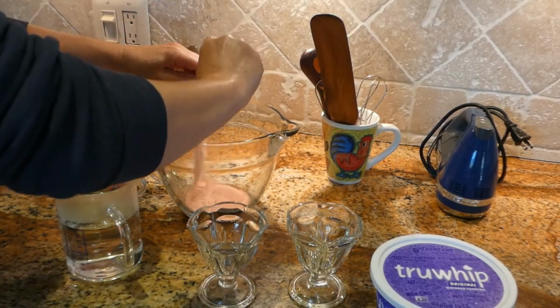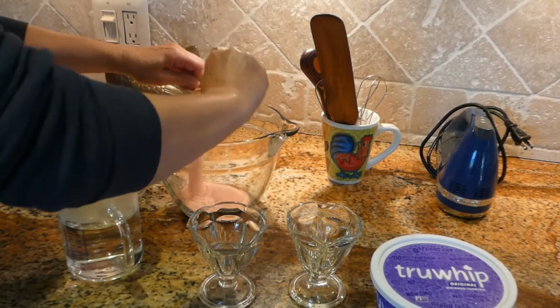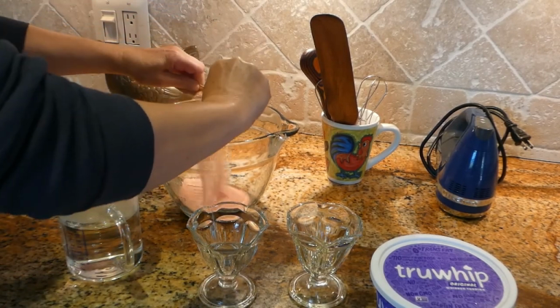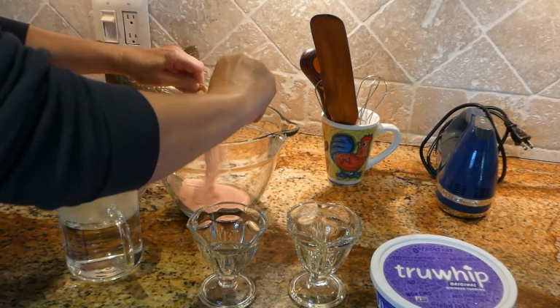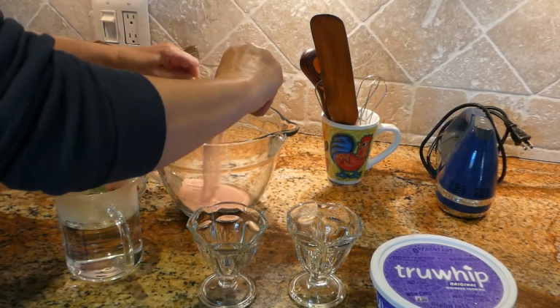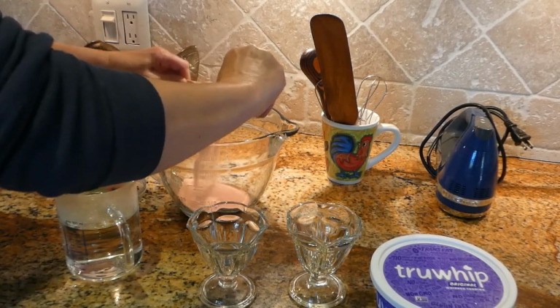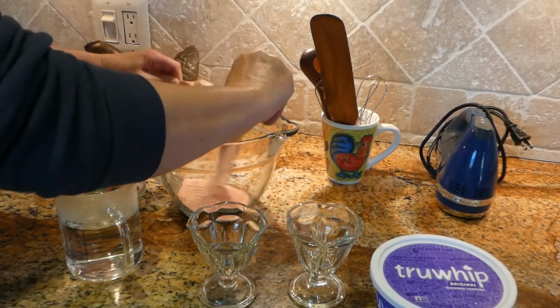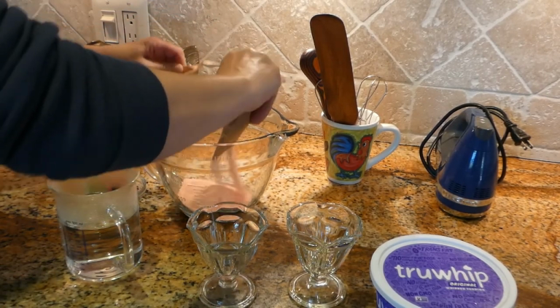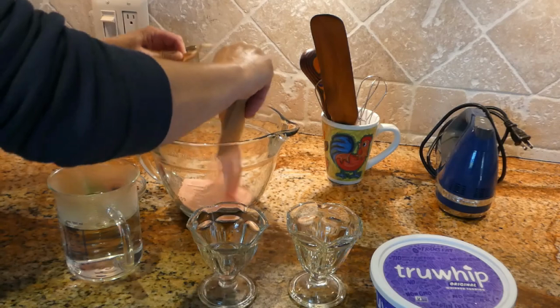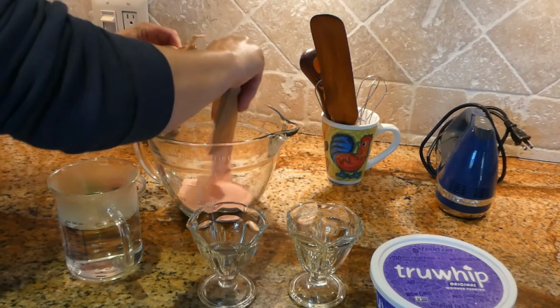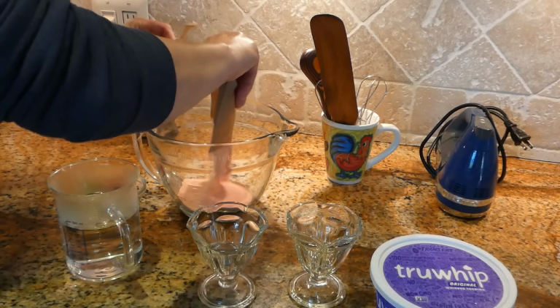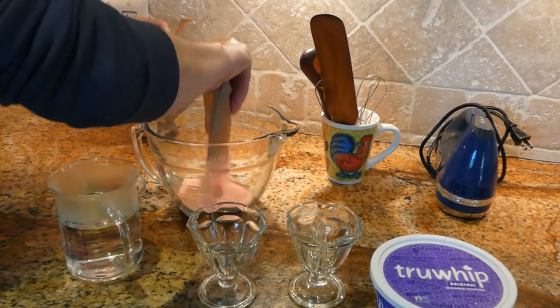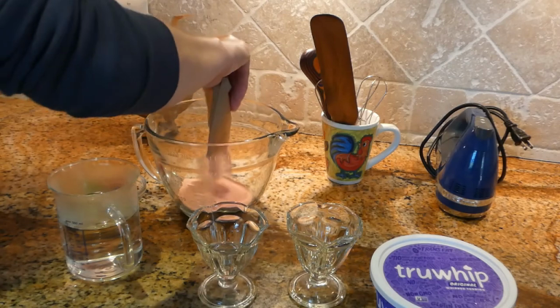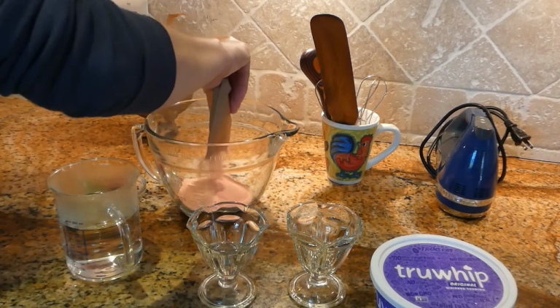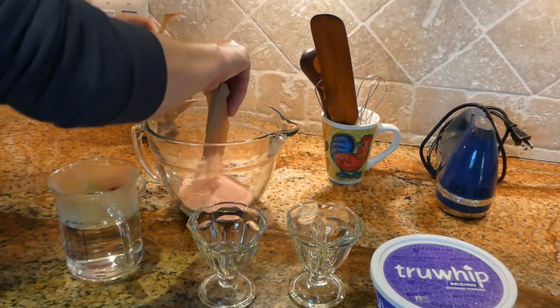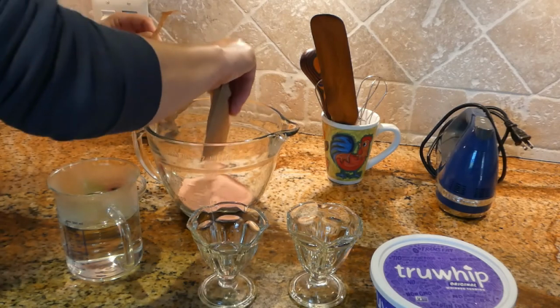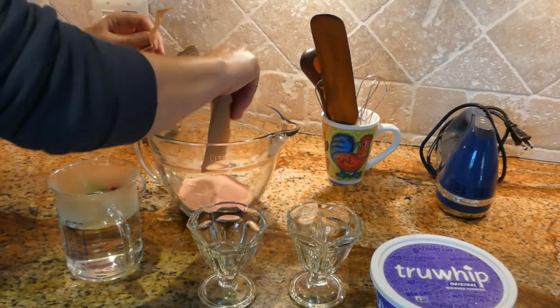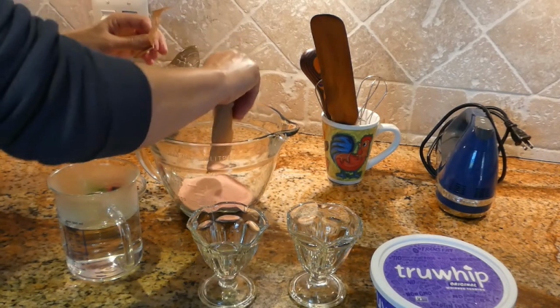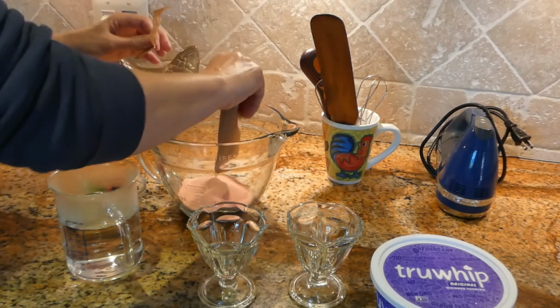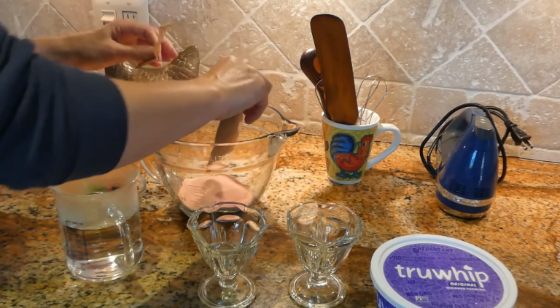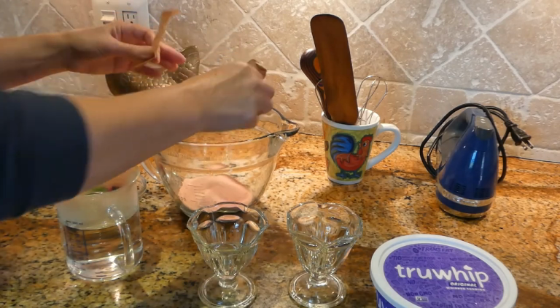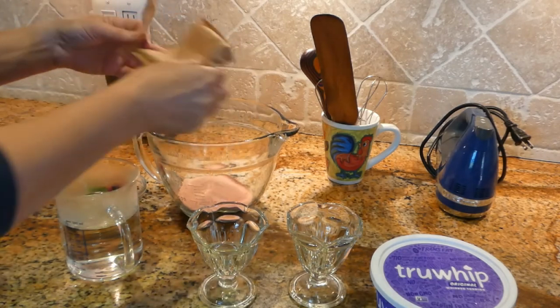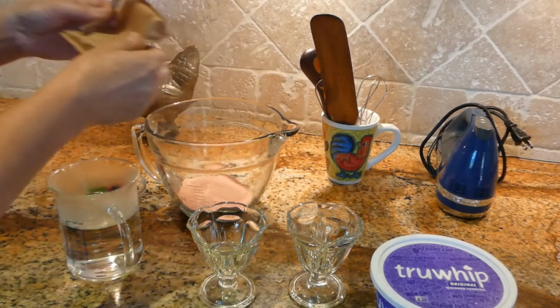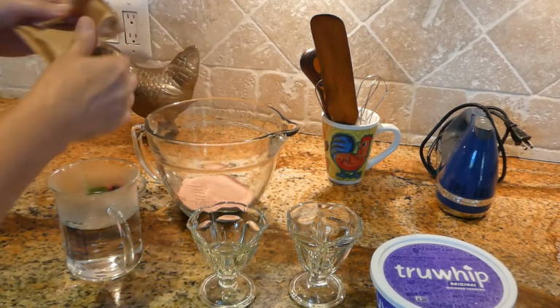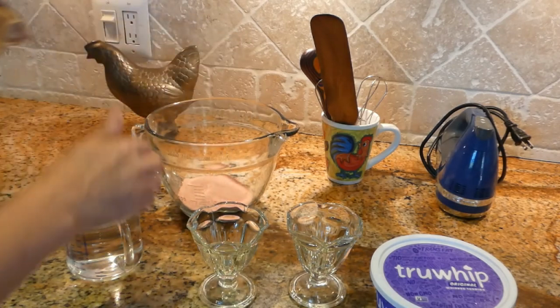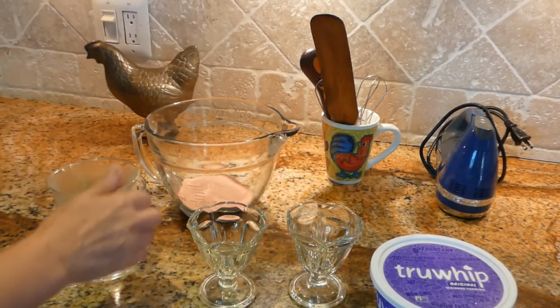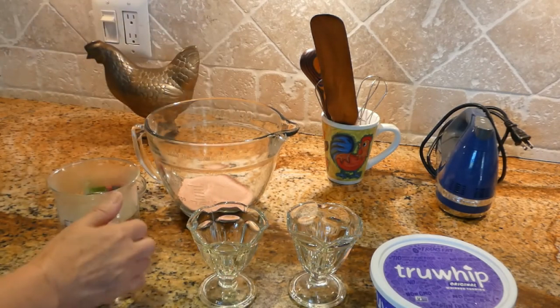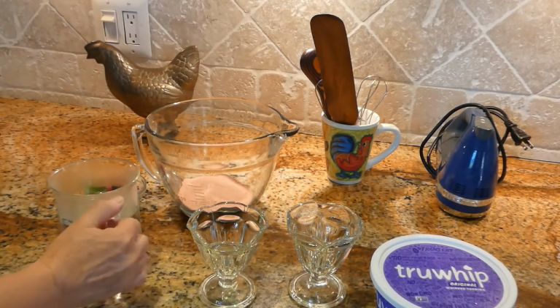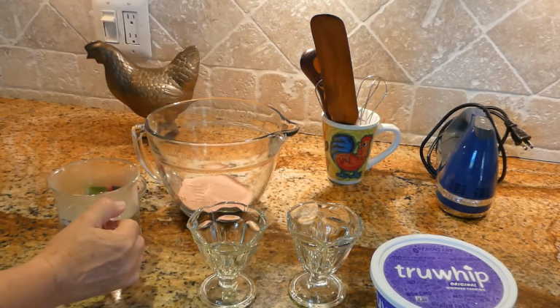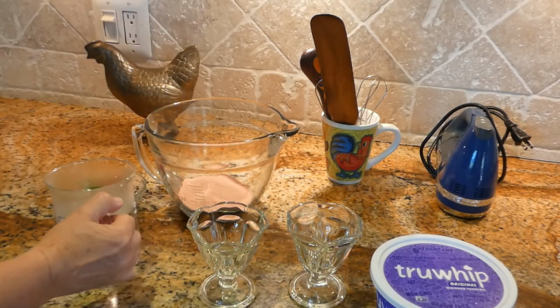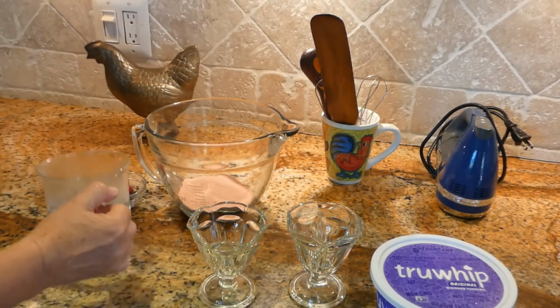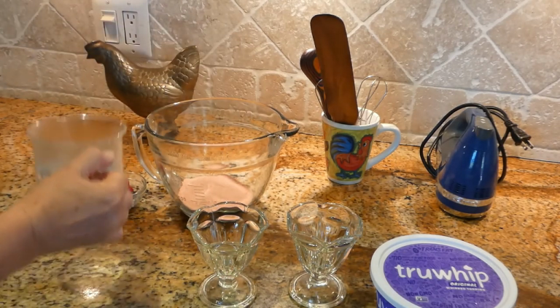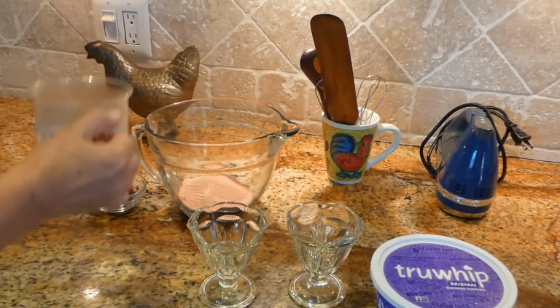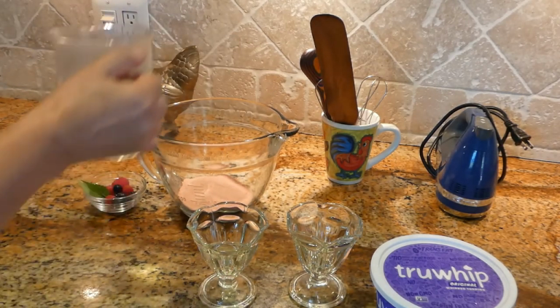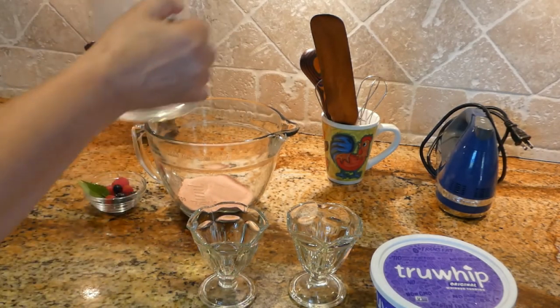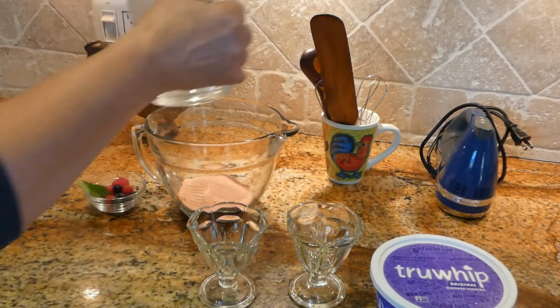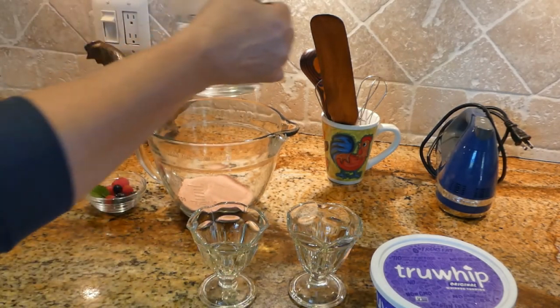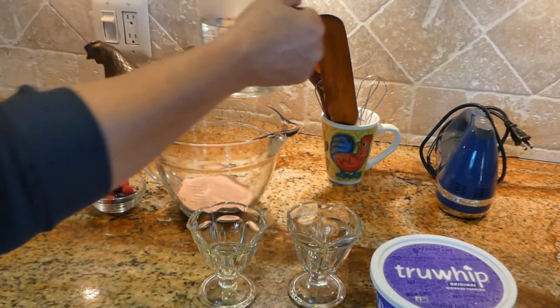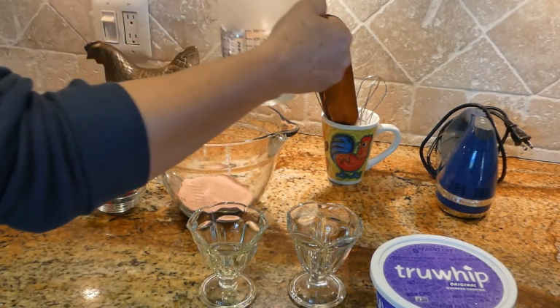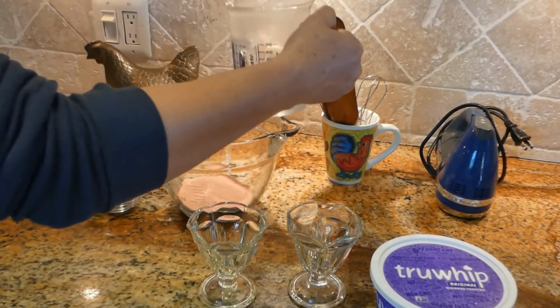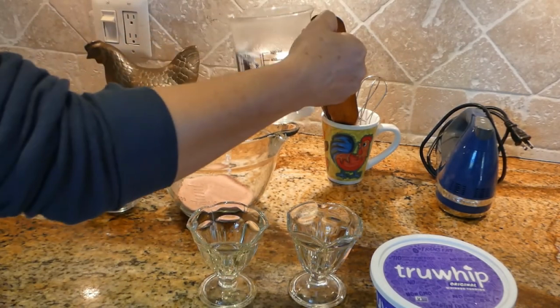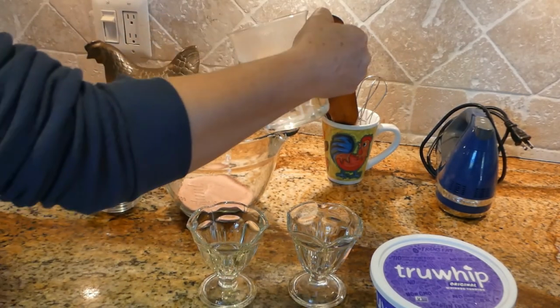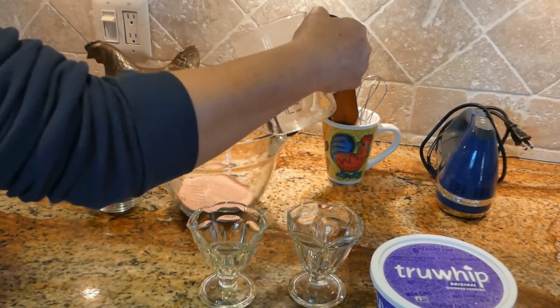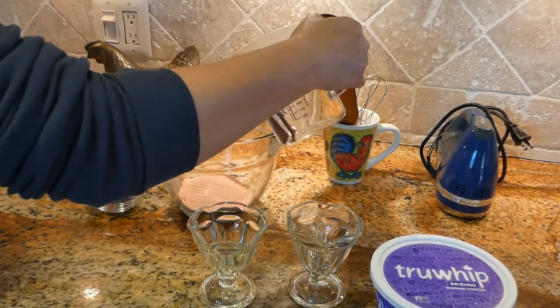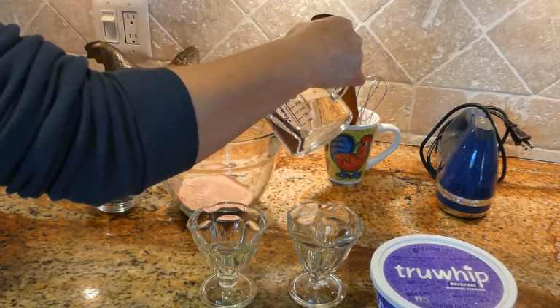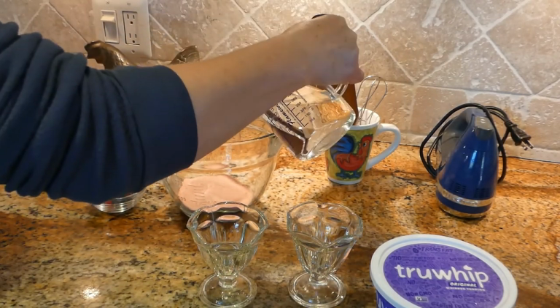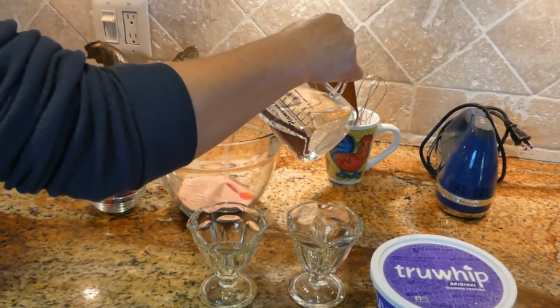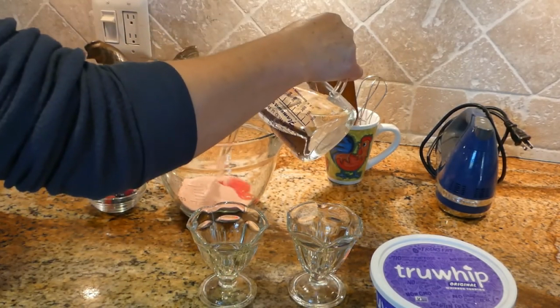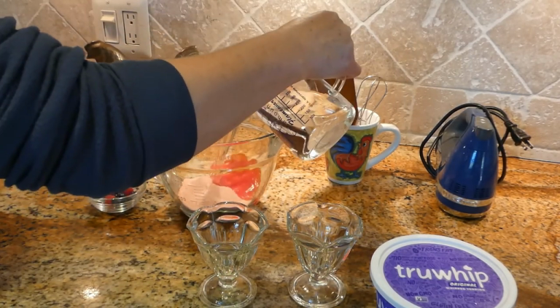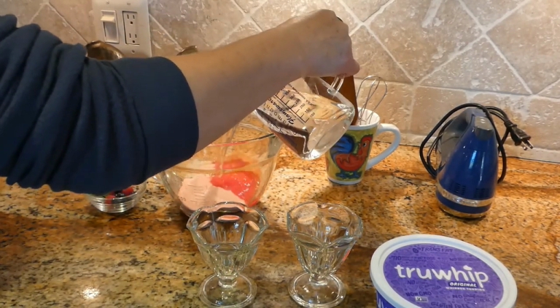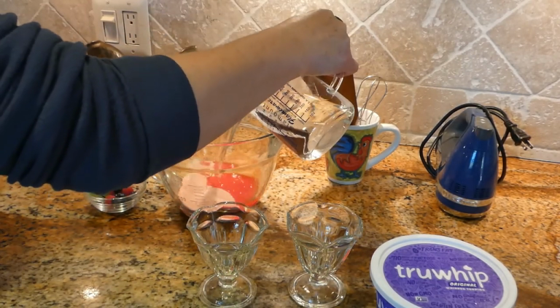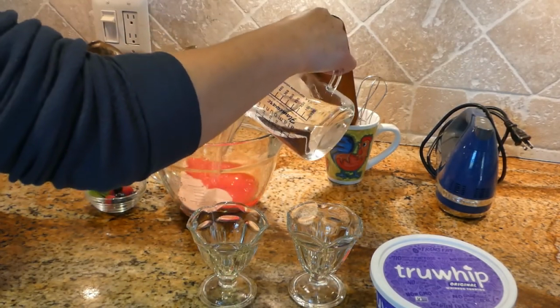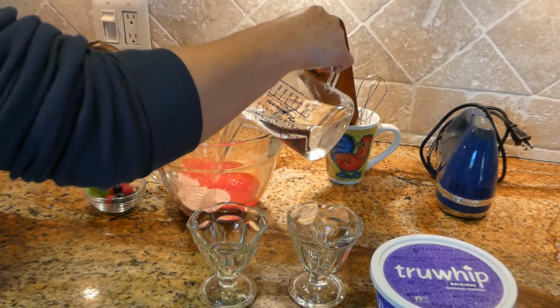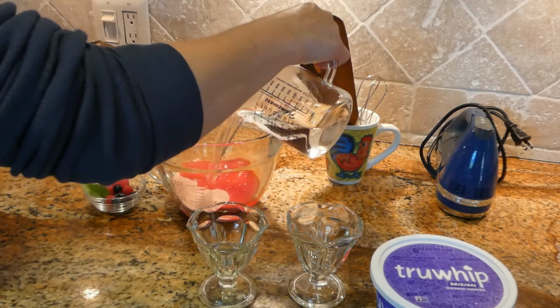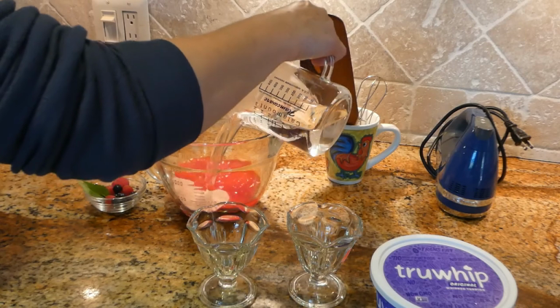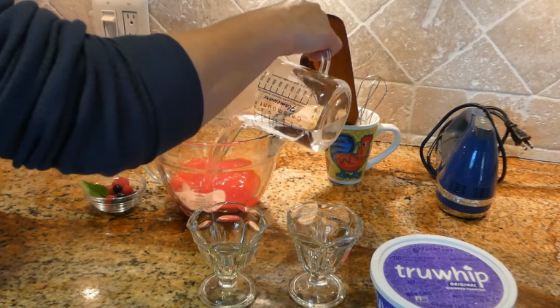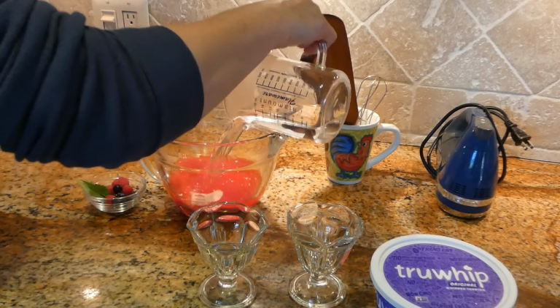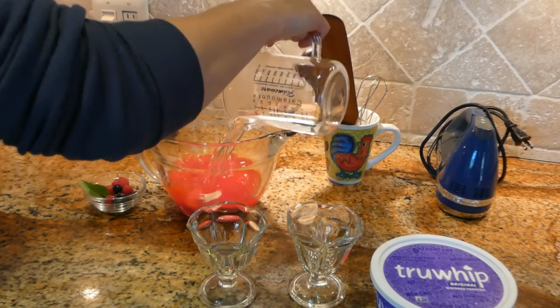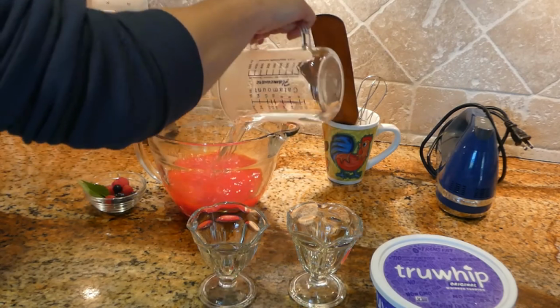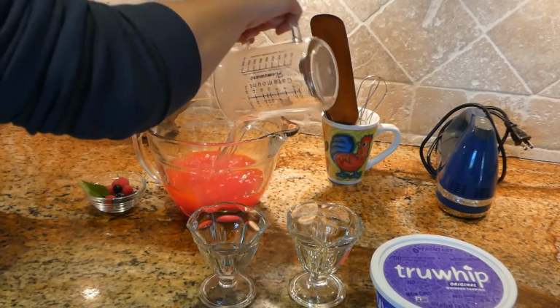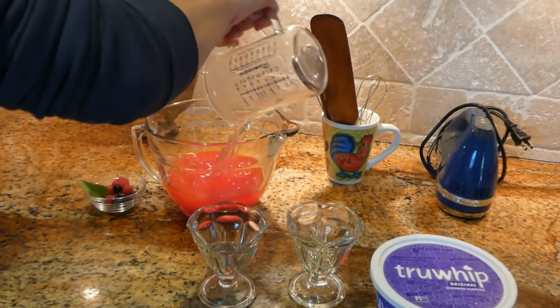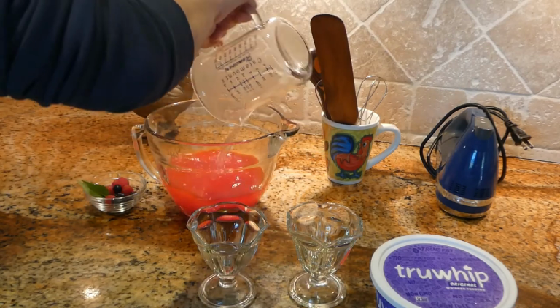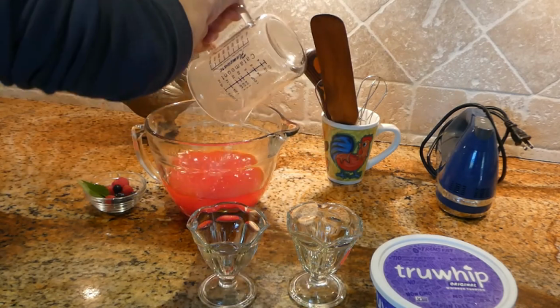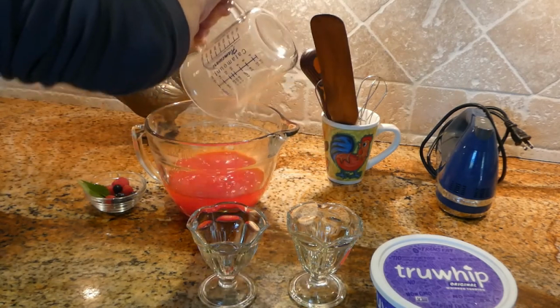Oh, it smells so good. We are adding two cups of water — hot water first, boiling water.